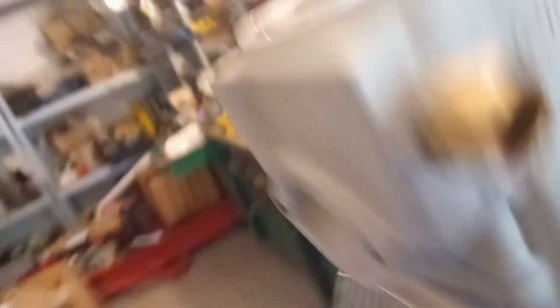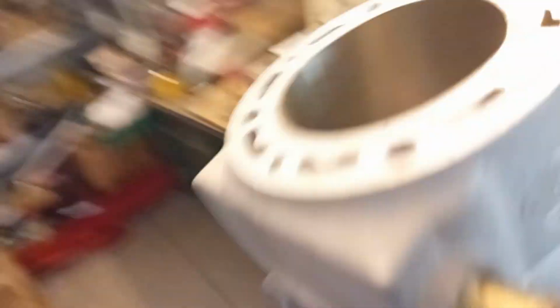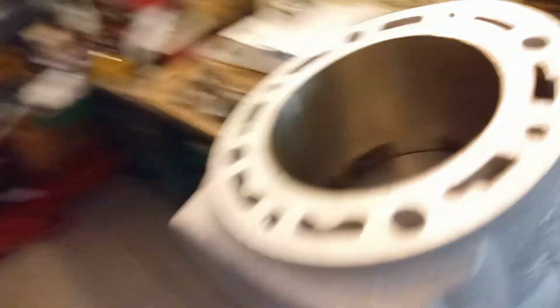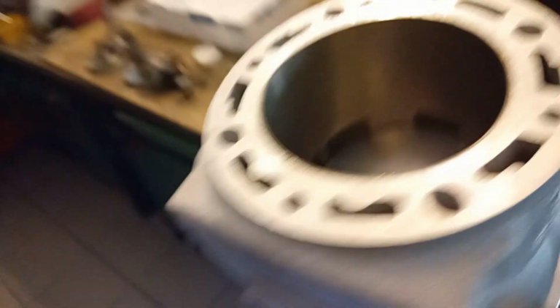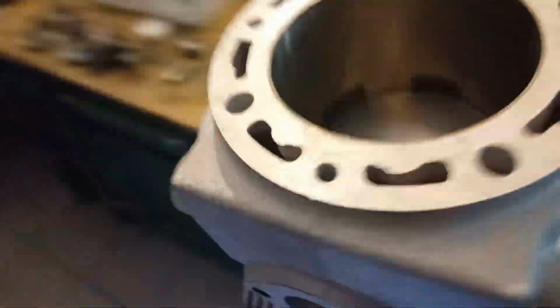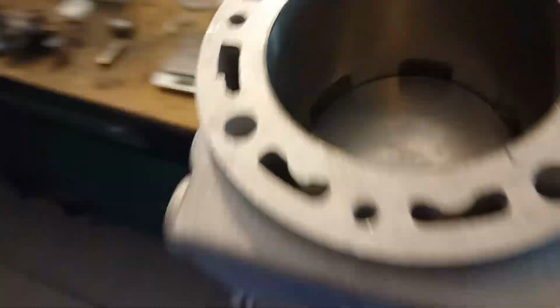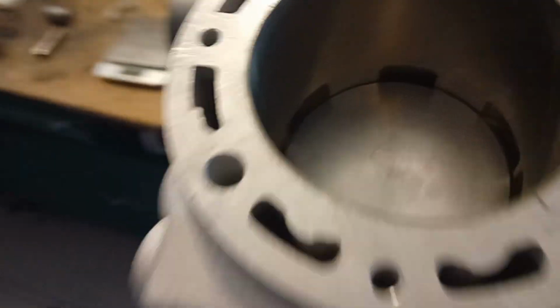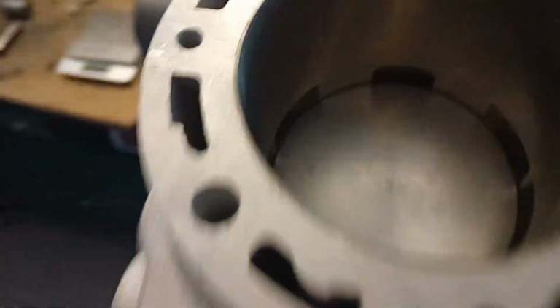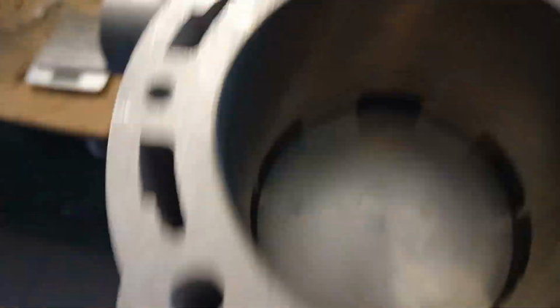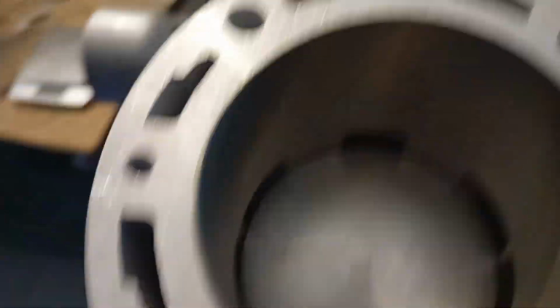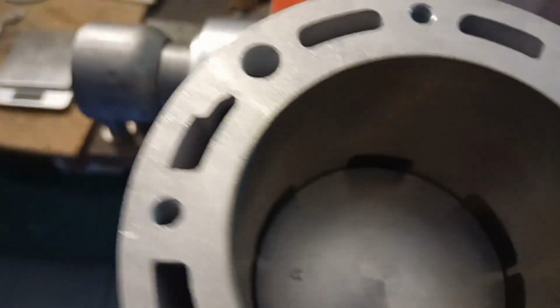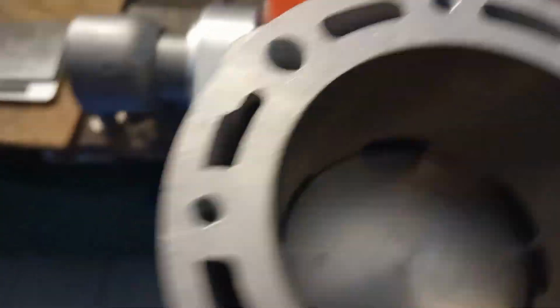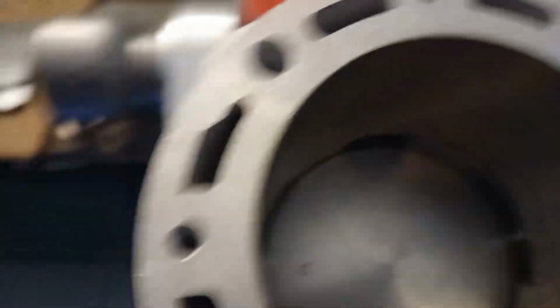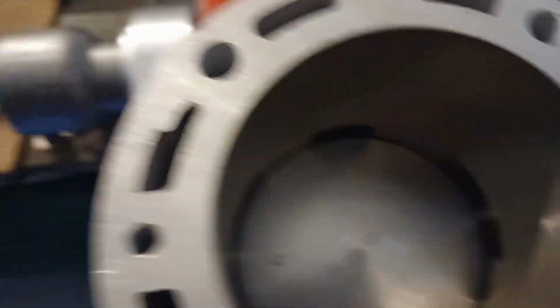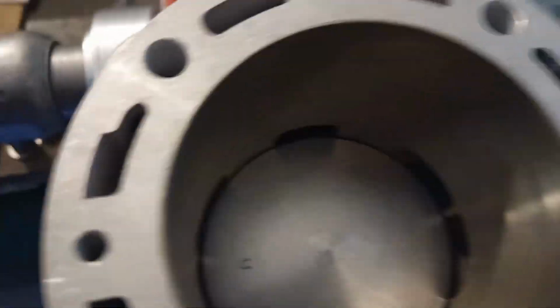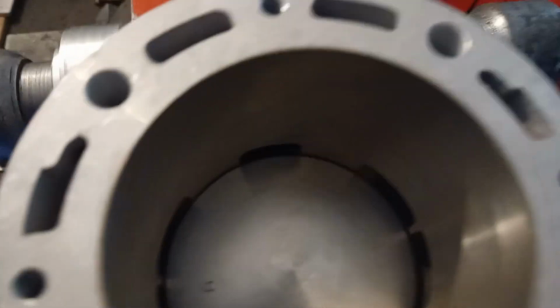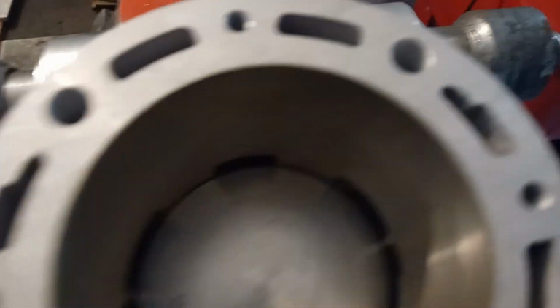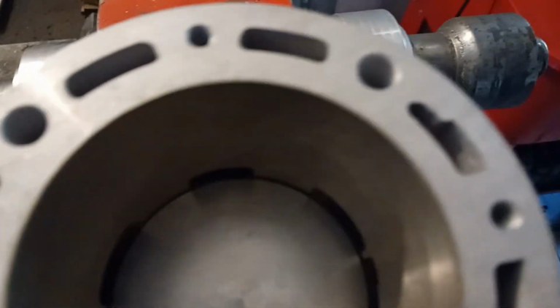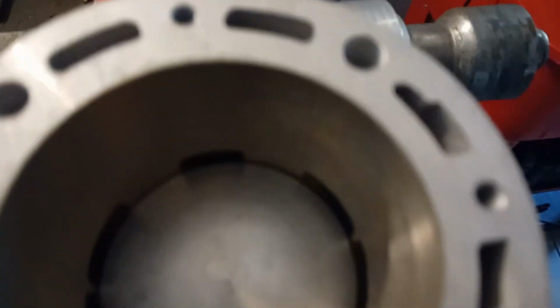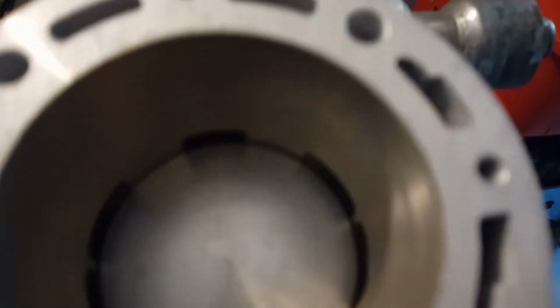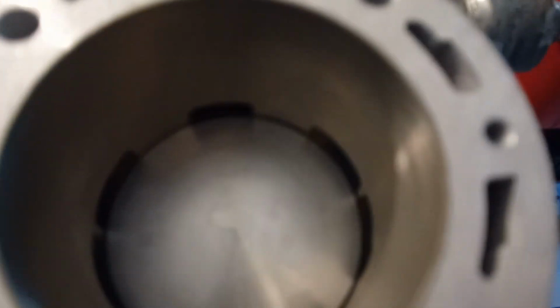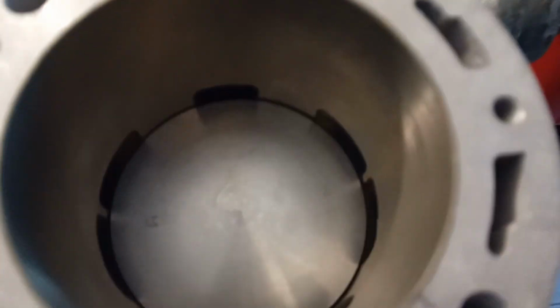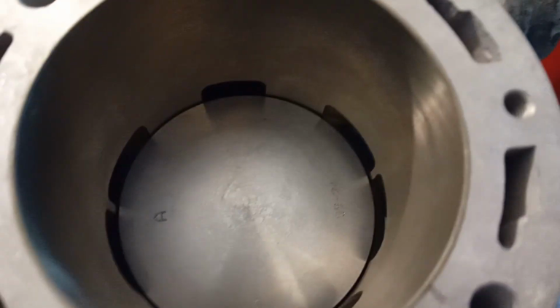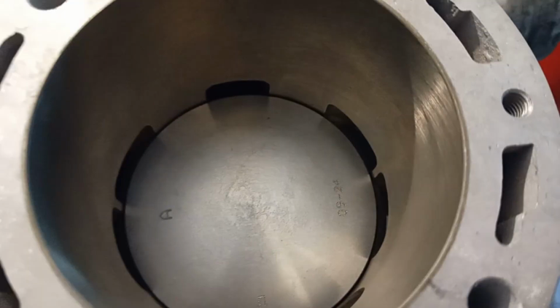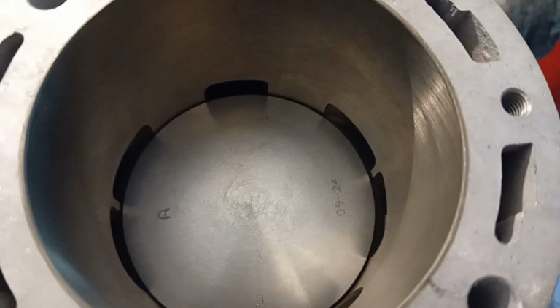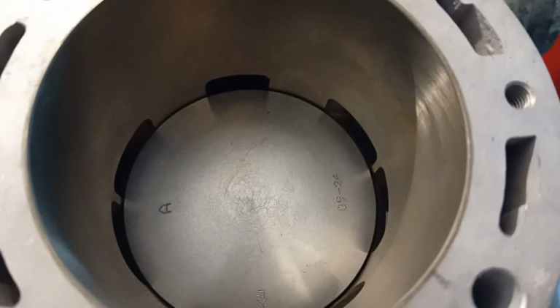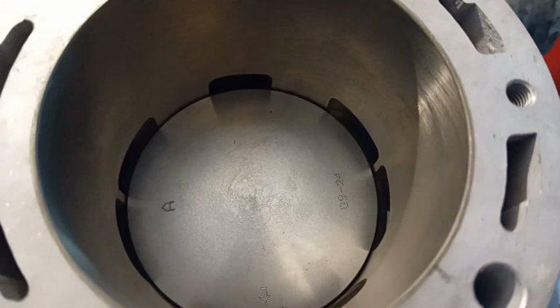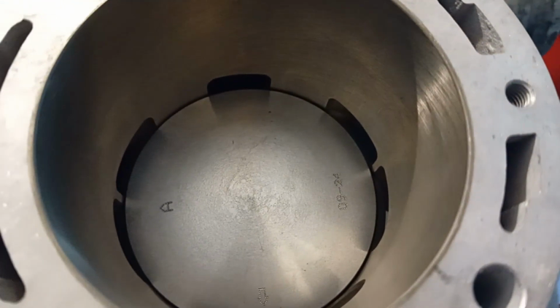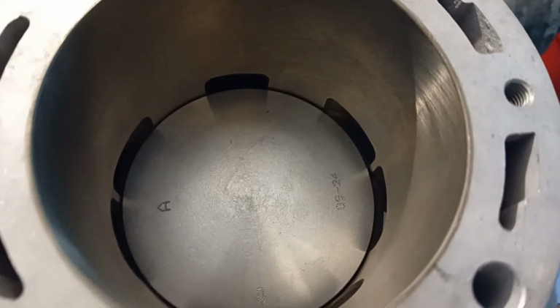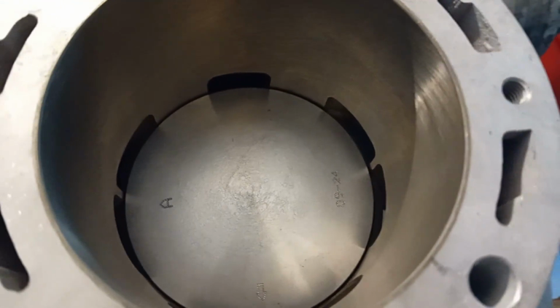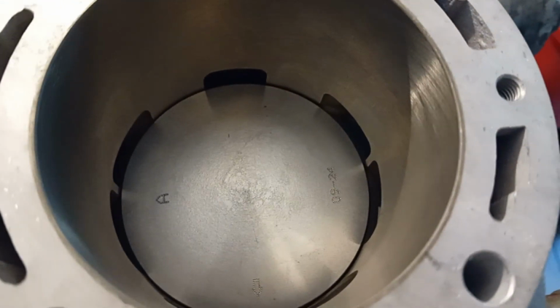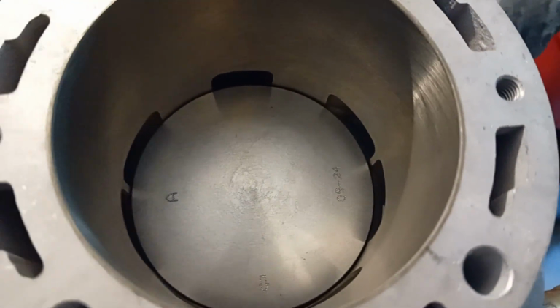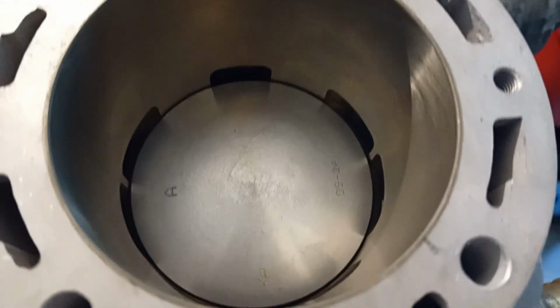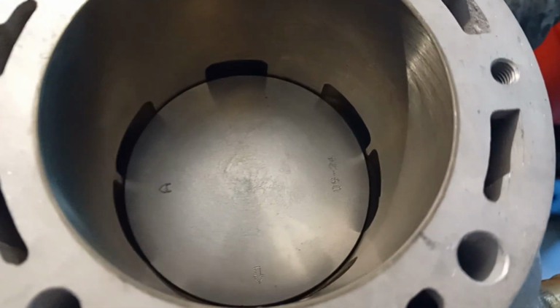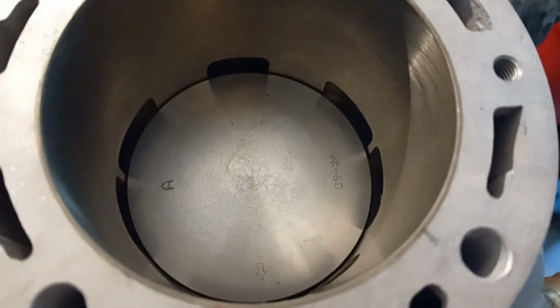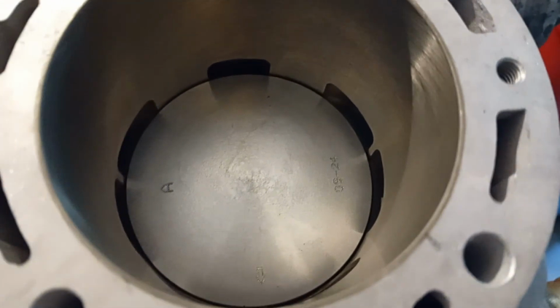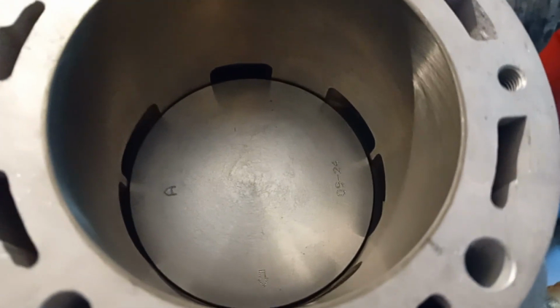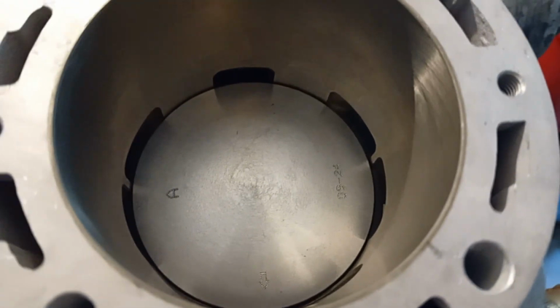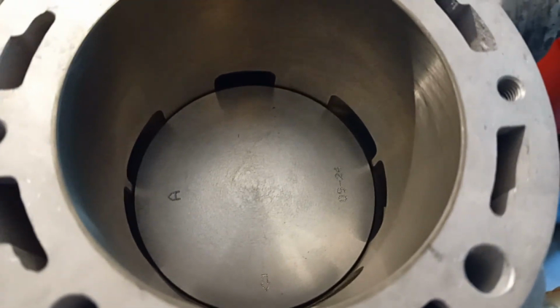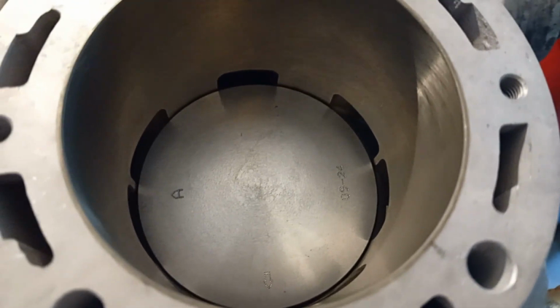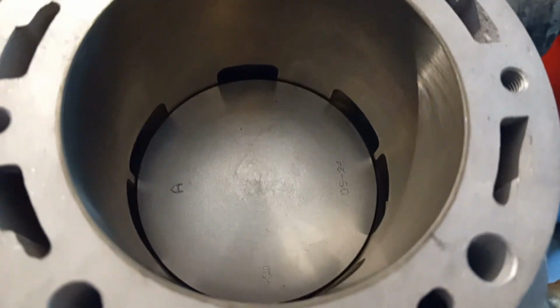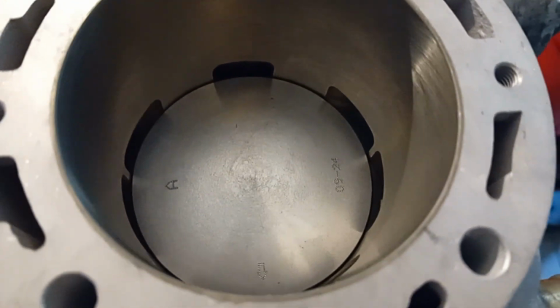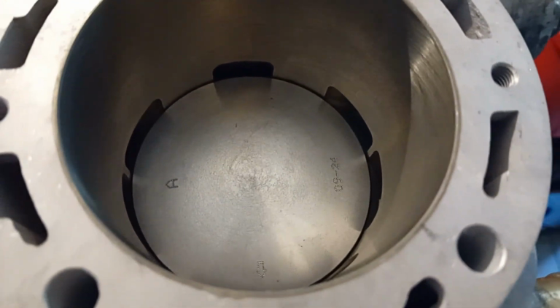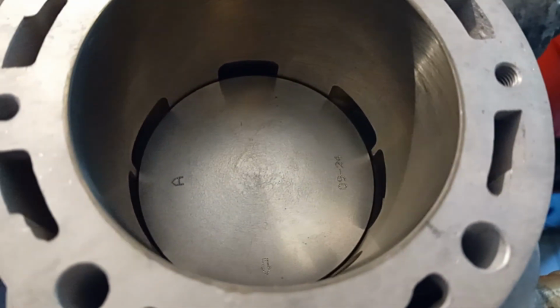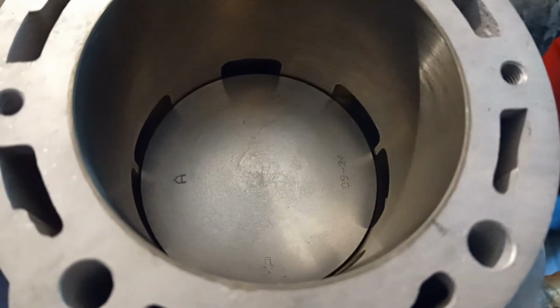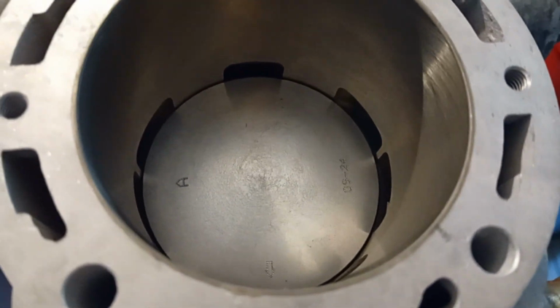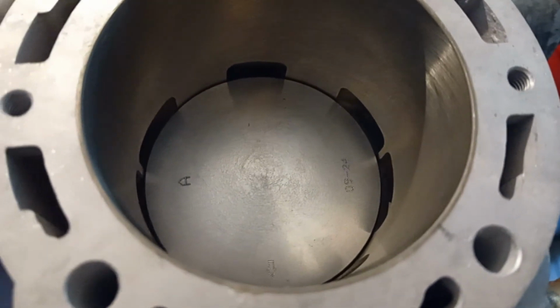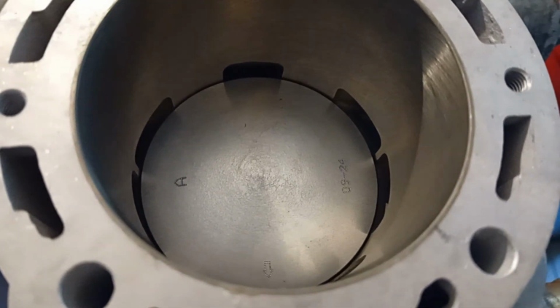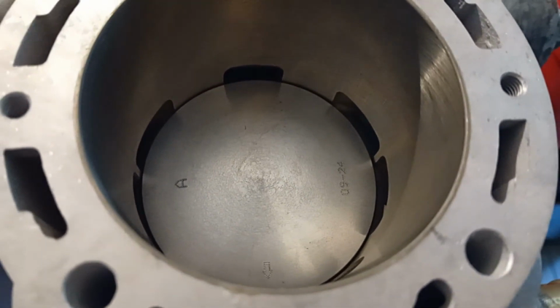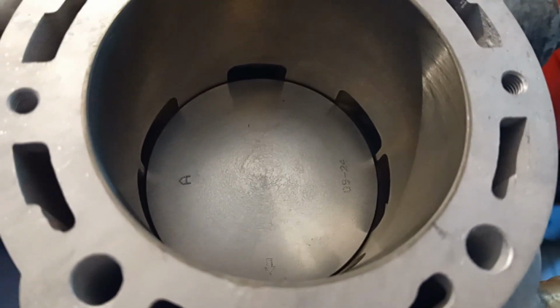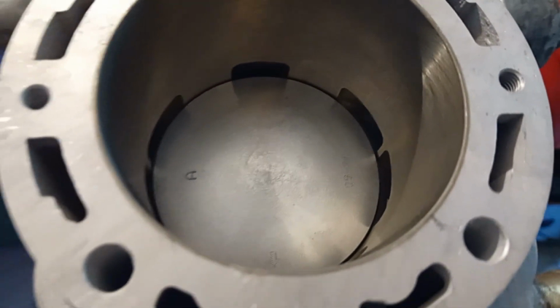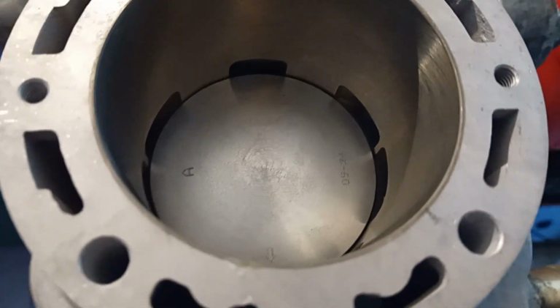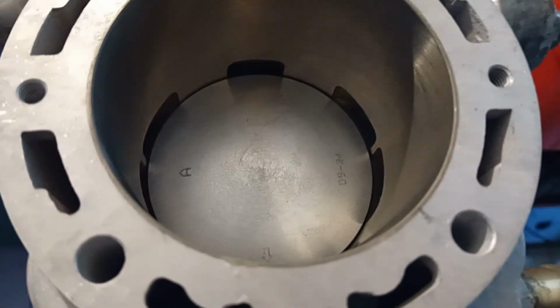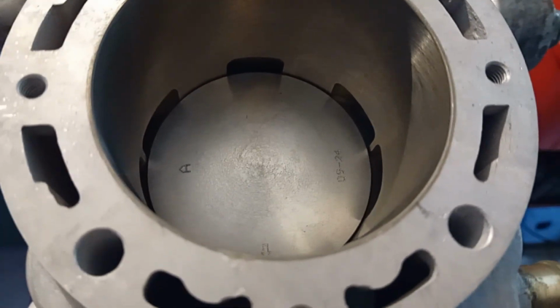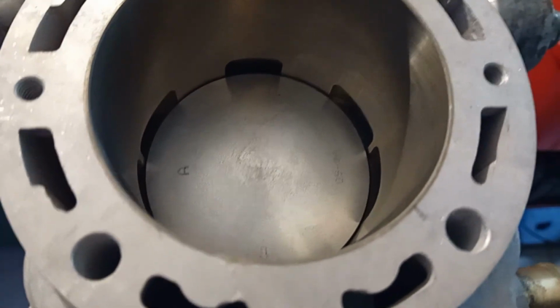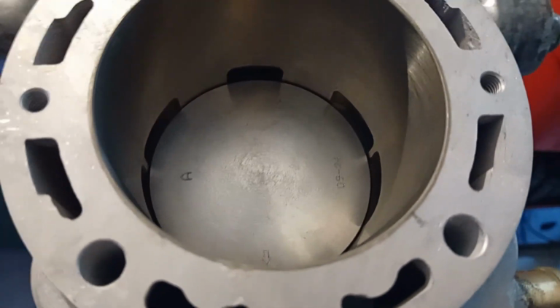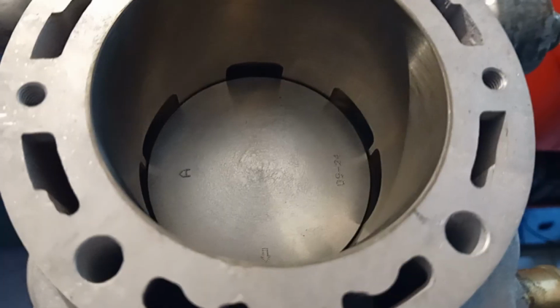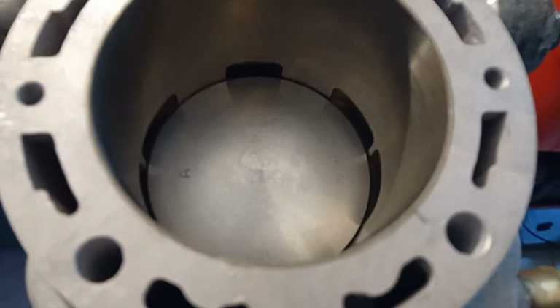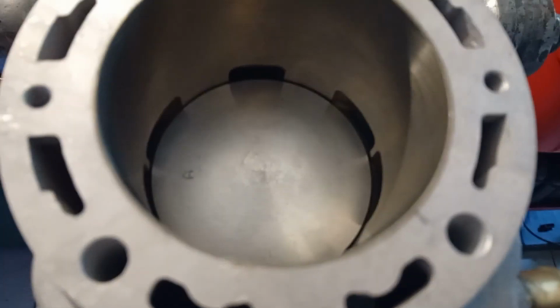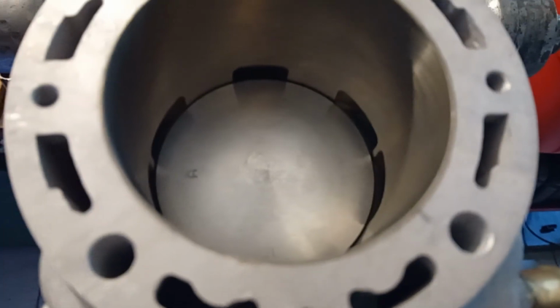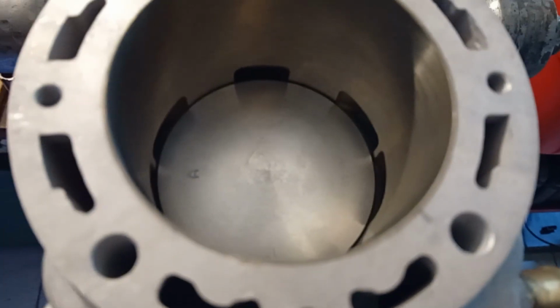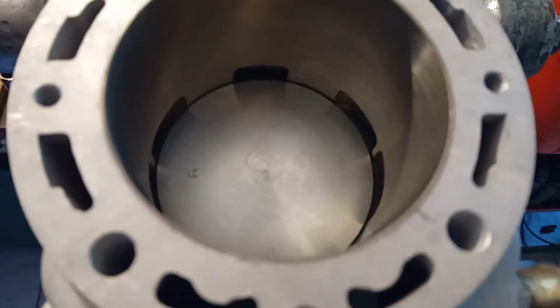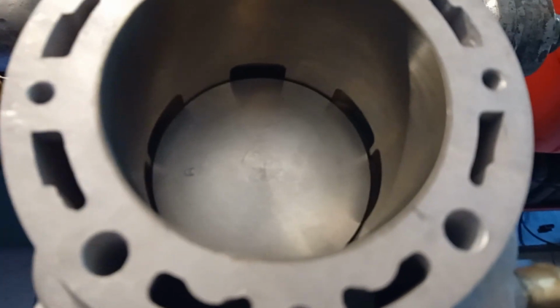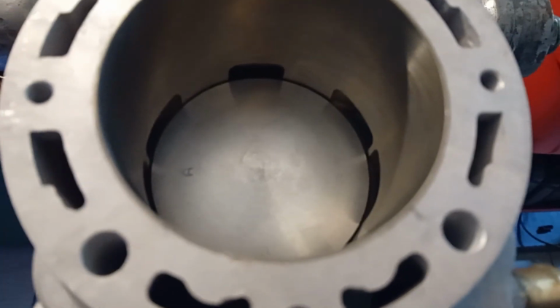So we cannot check if the ports would be completely free — they probably would be — but this is not working. Now the situation with the 125mm conrod — let me show you.